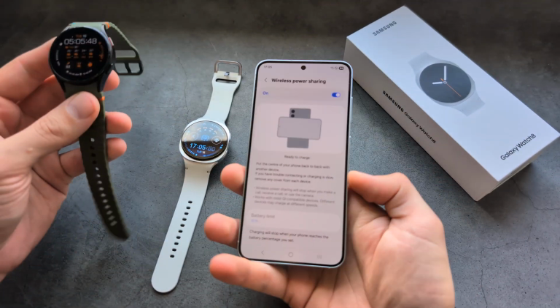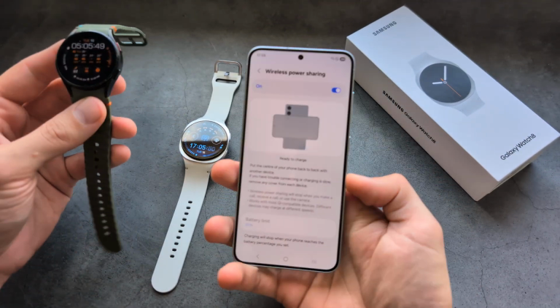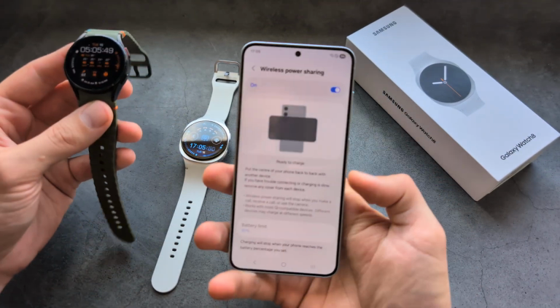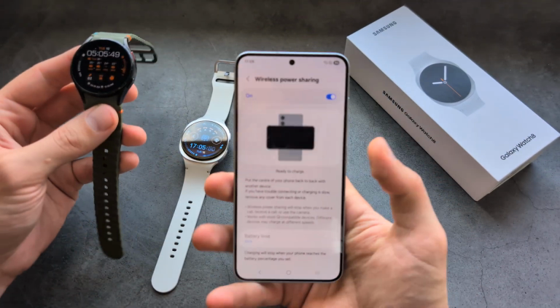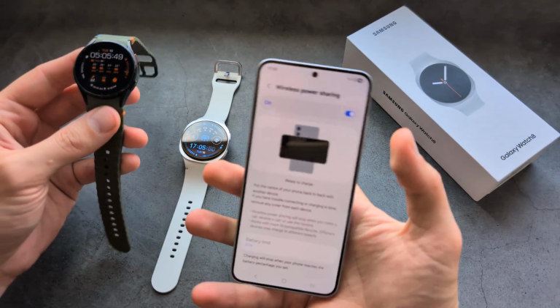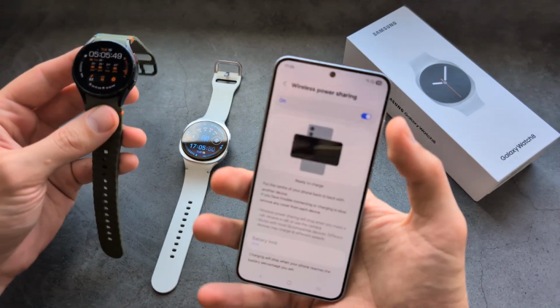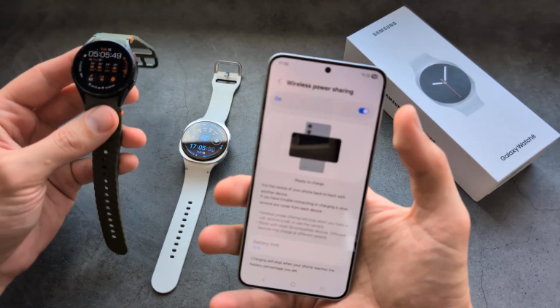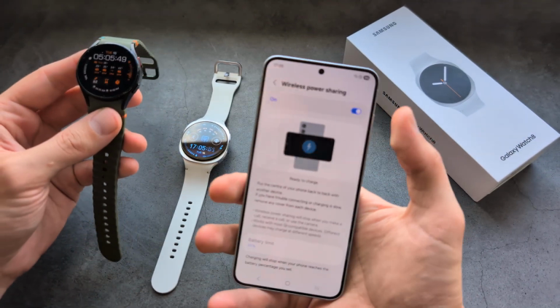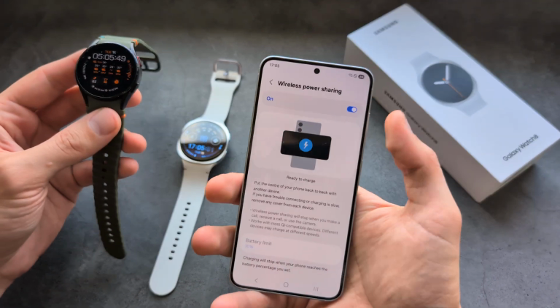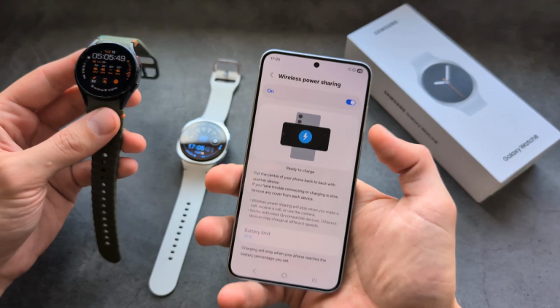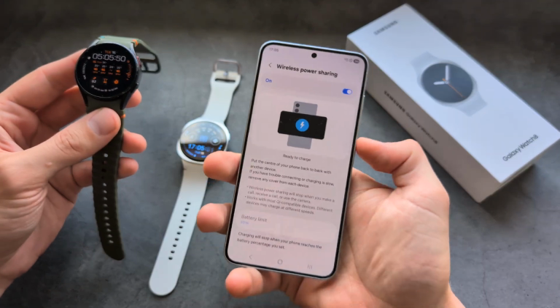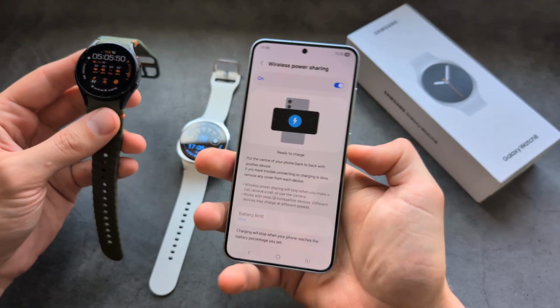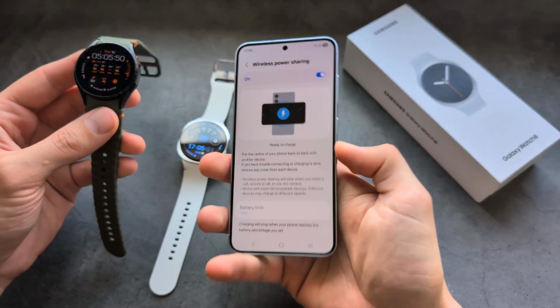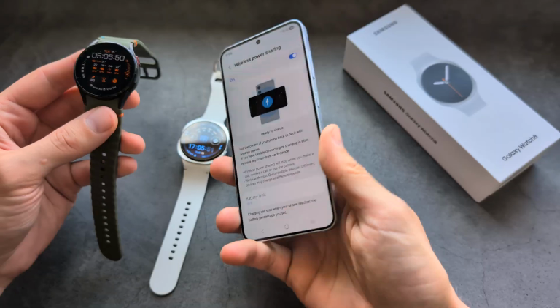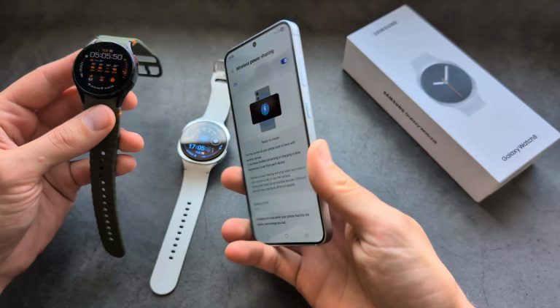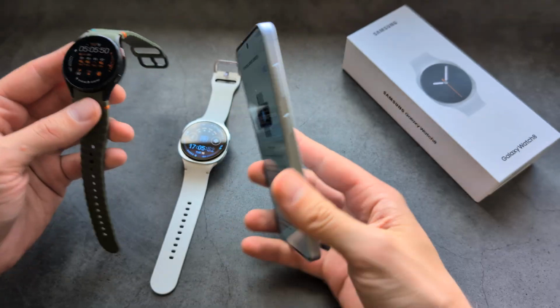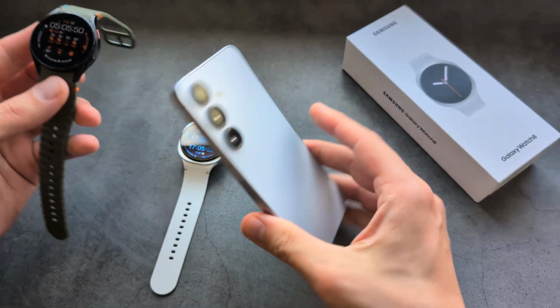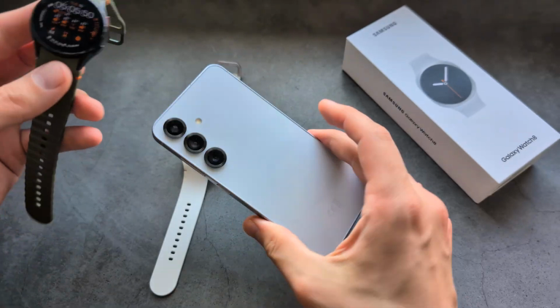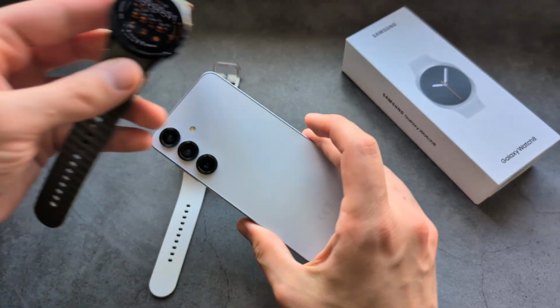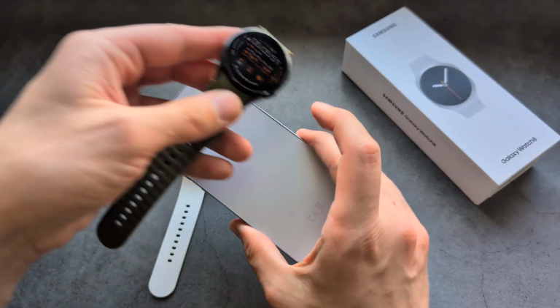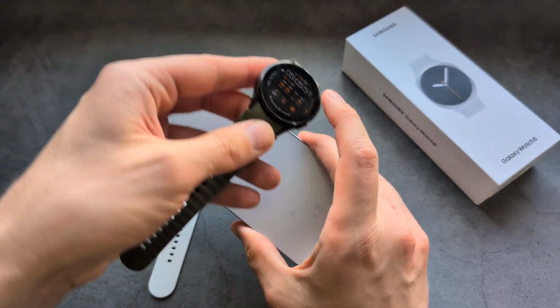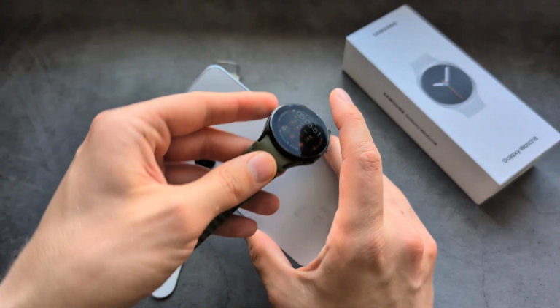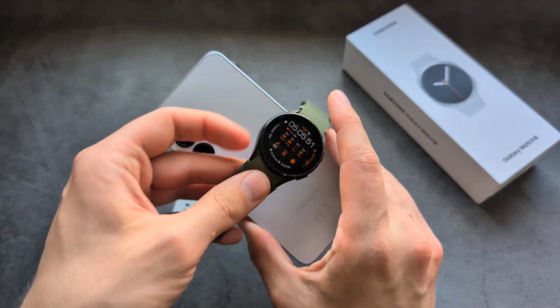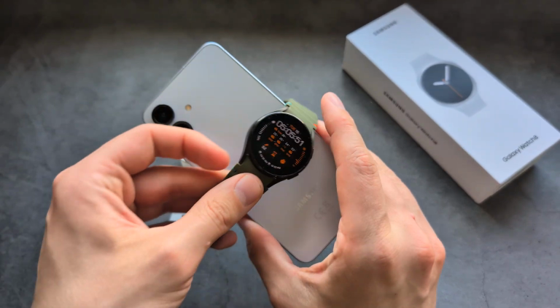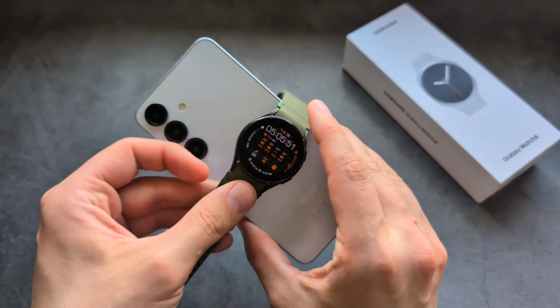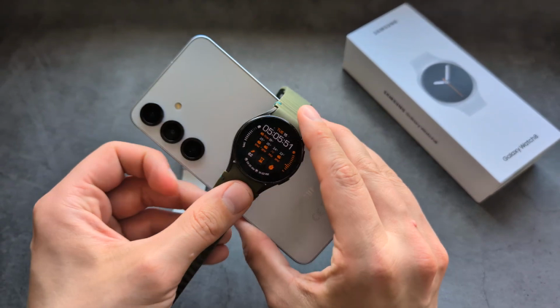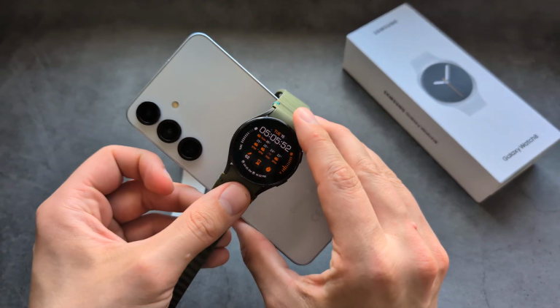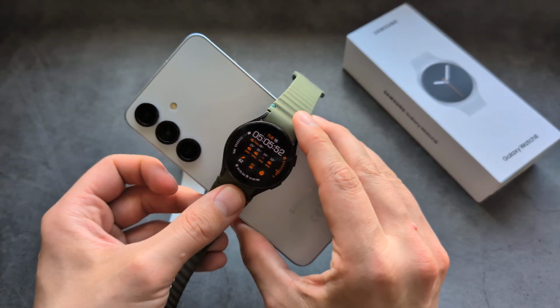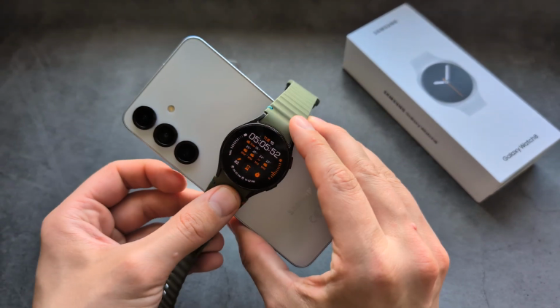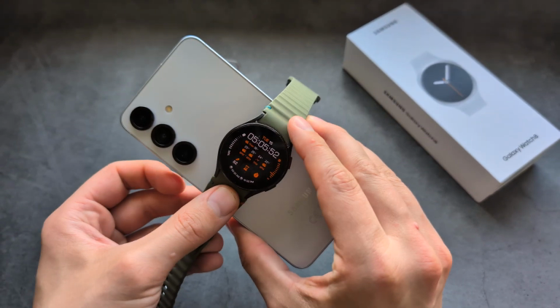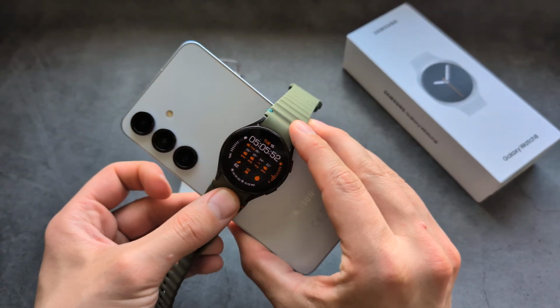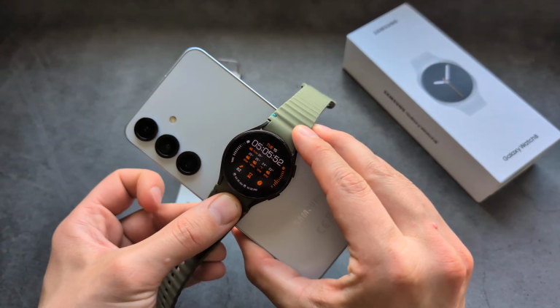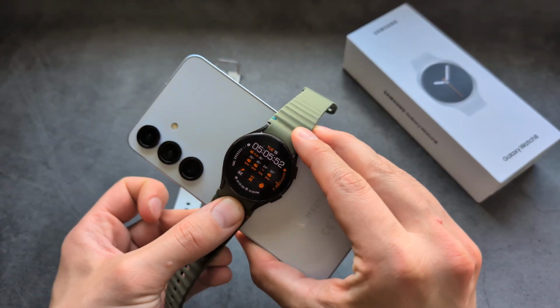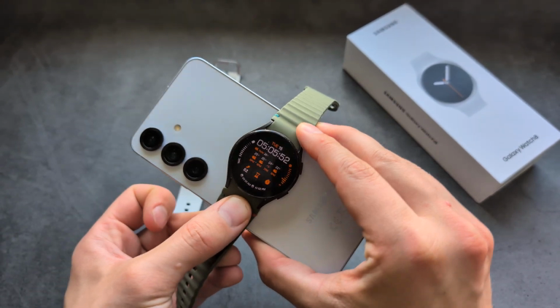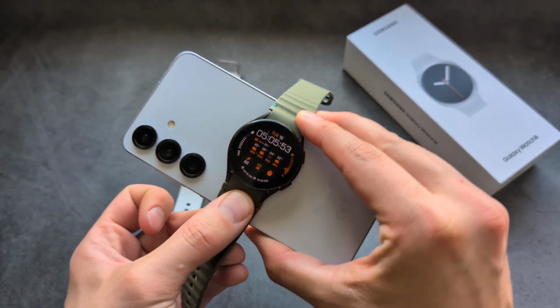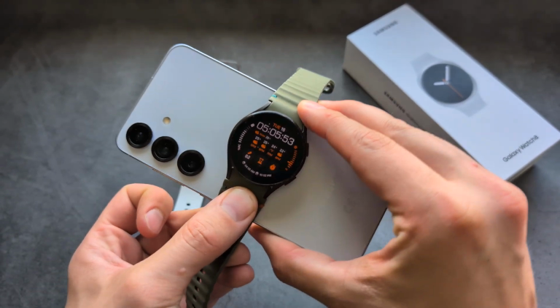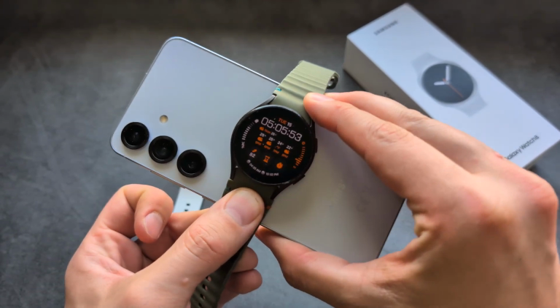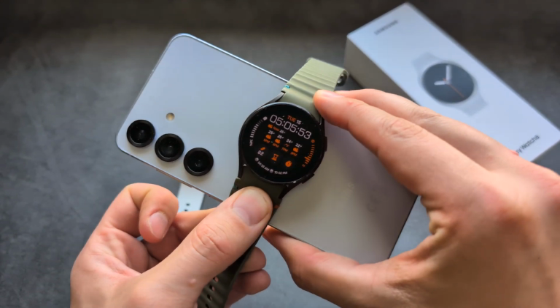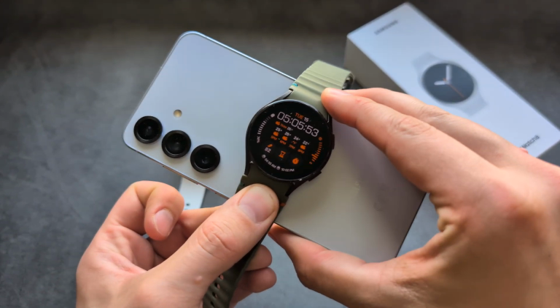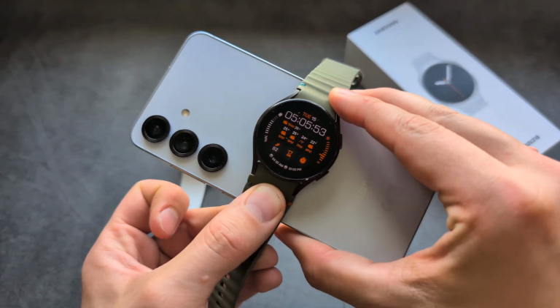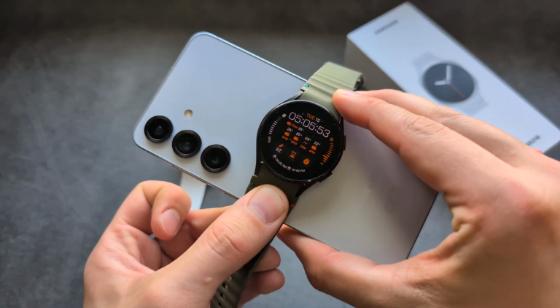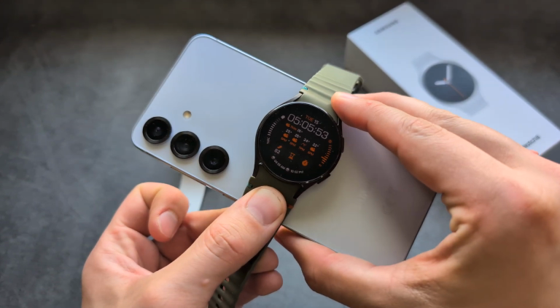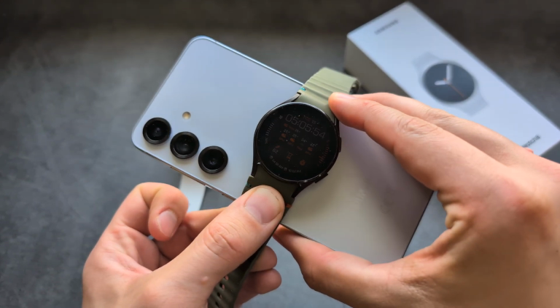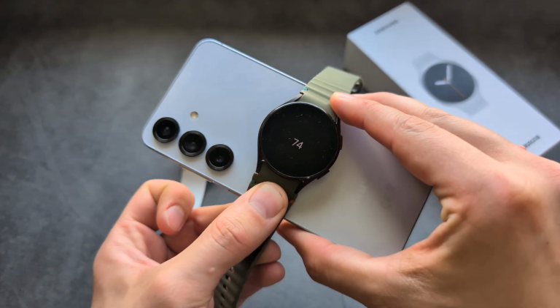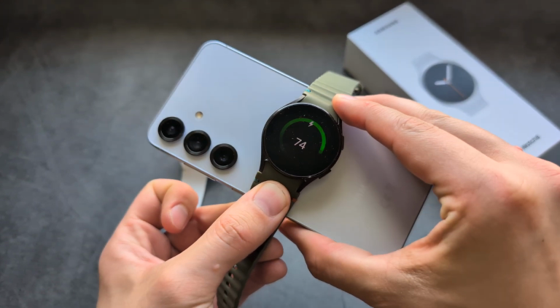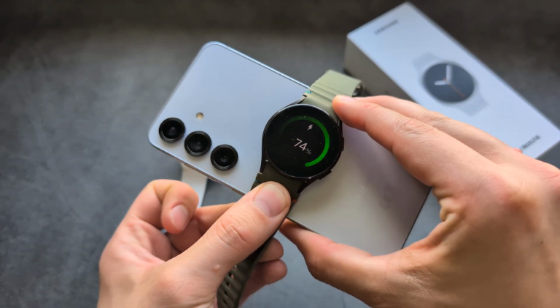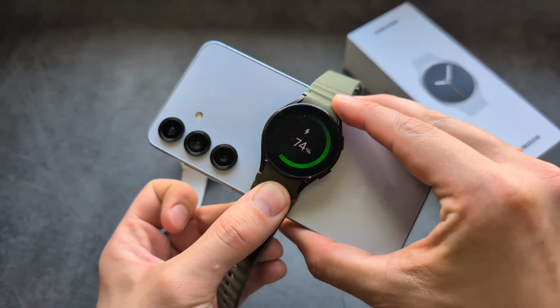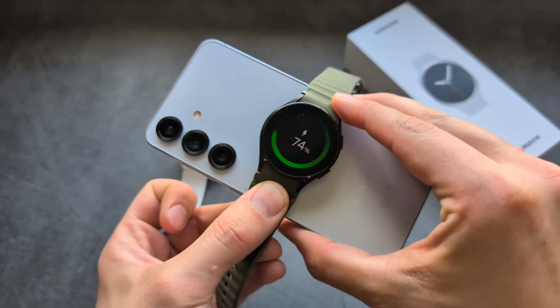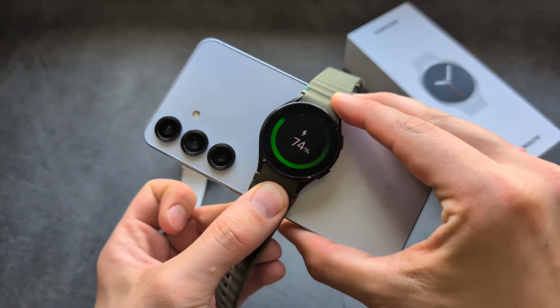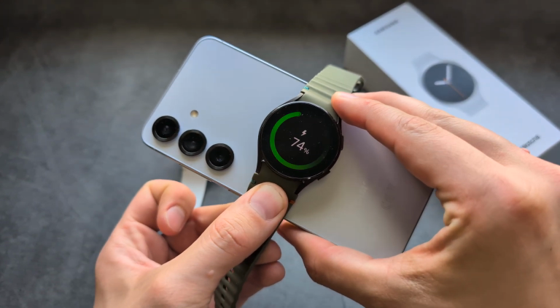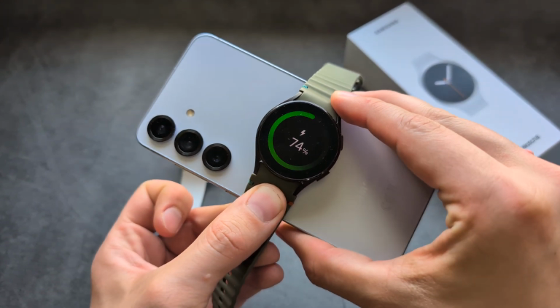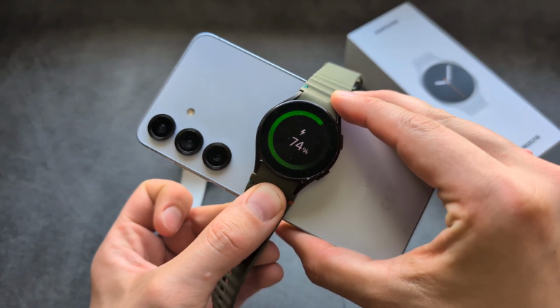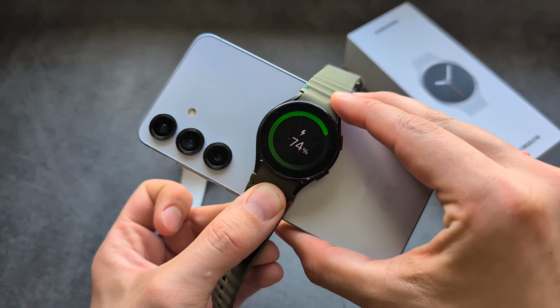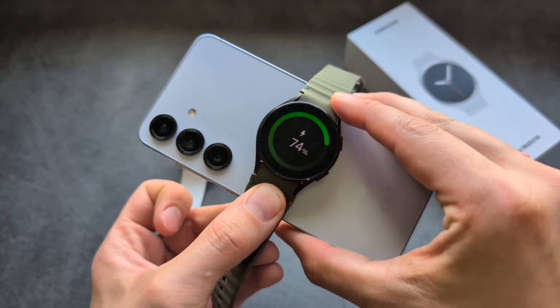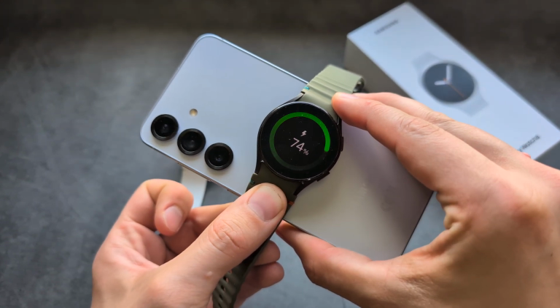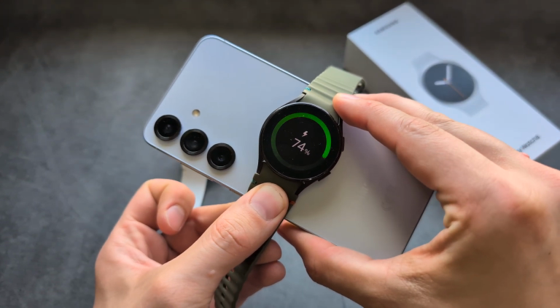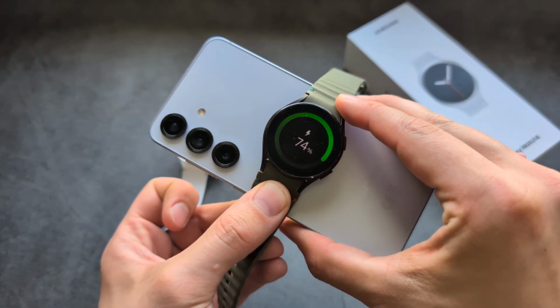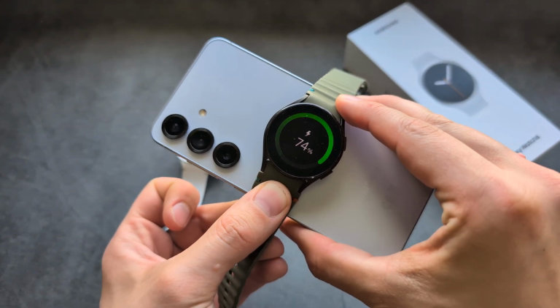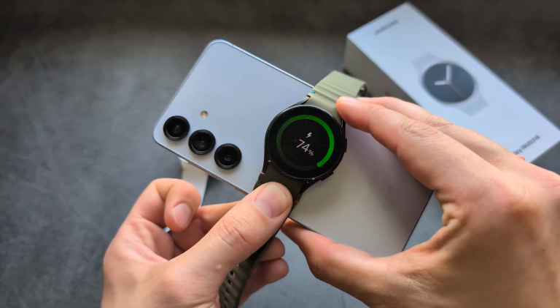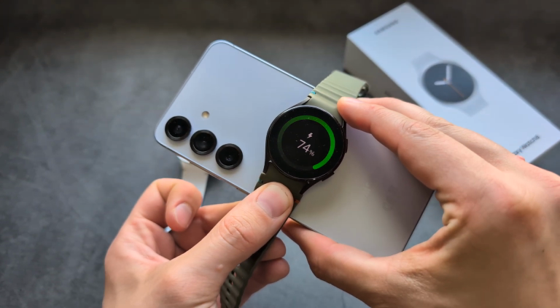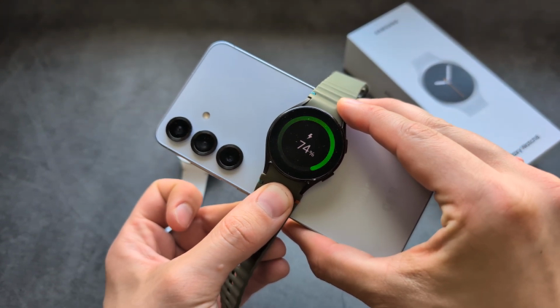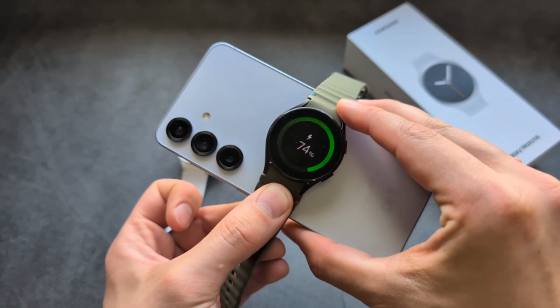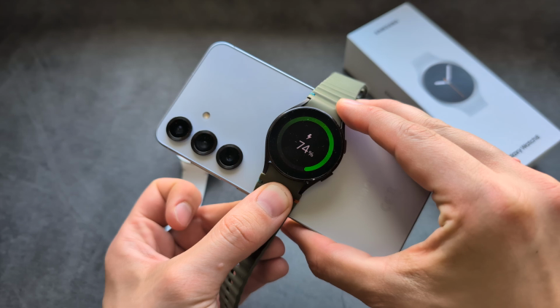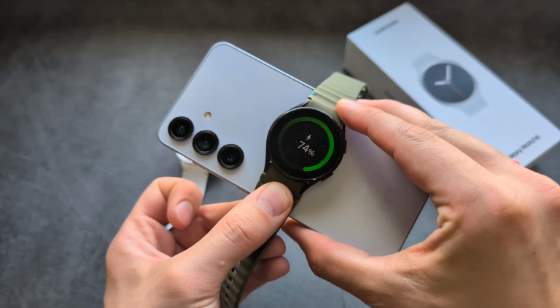Let's see — if I enable this function on this phone and put on my older watch, as you can see it actually starts to charge.